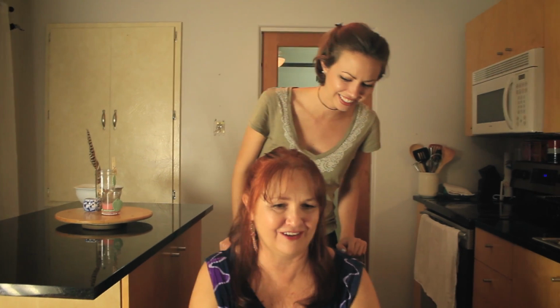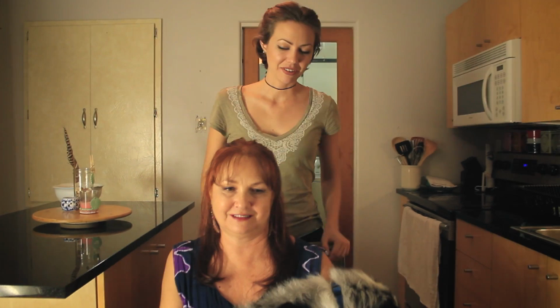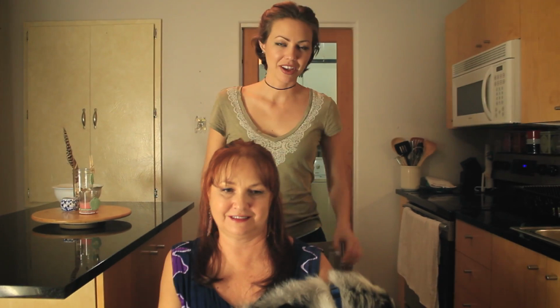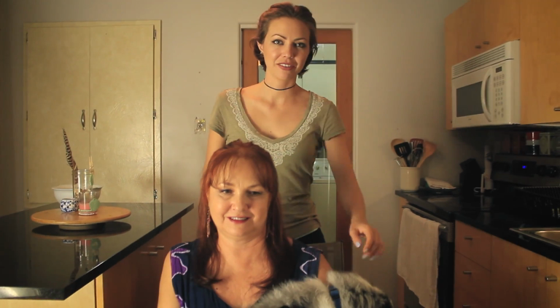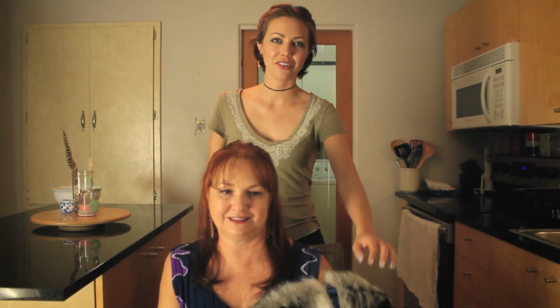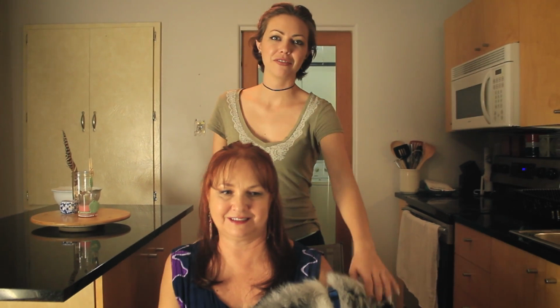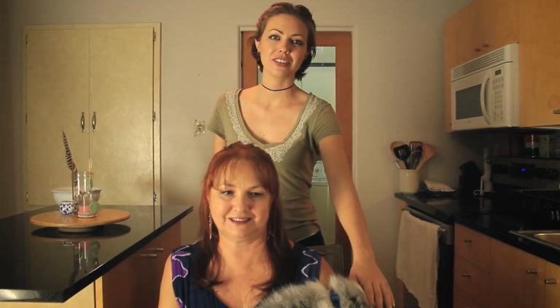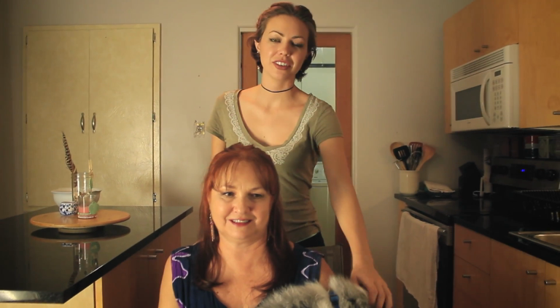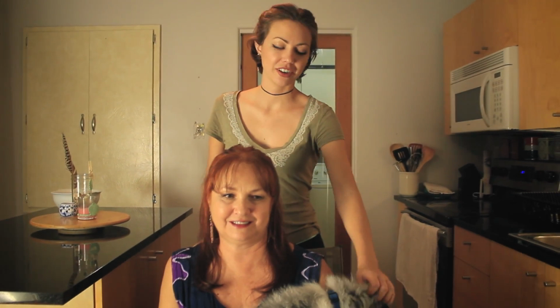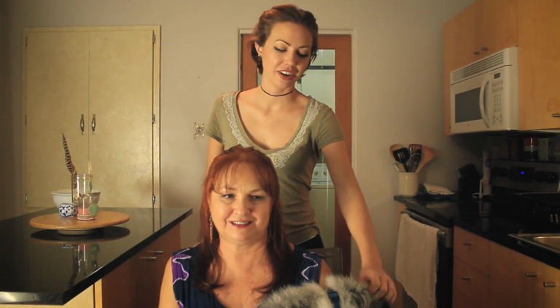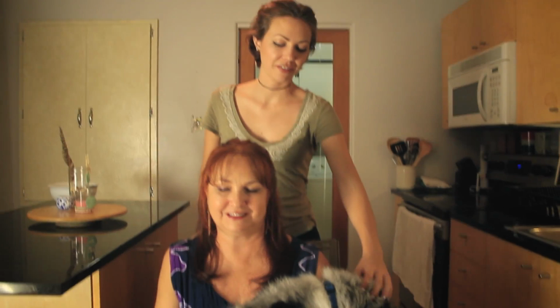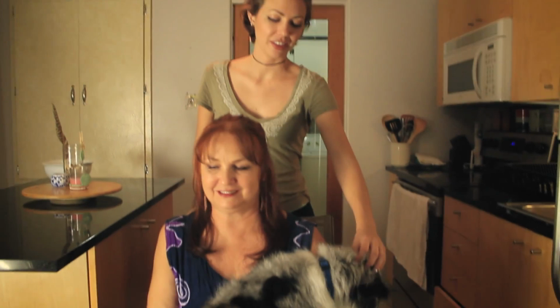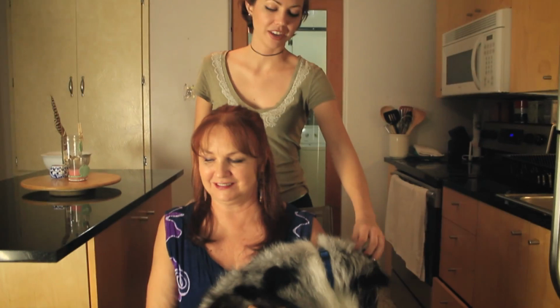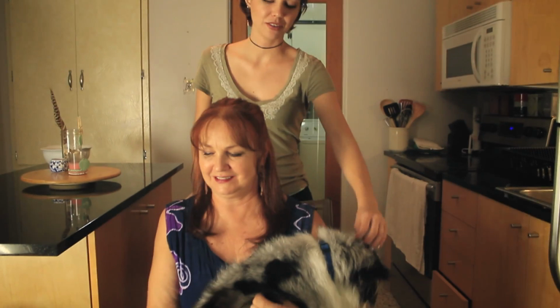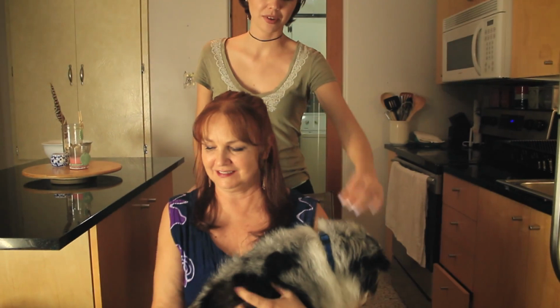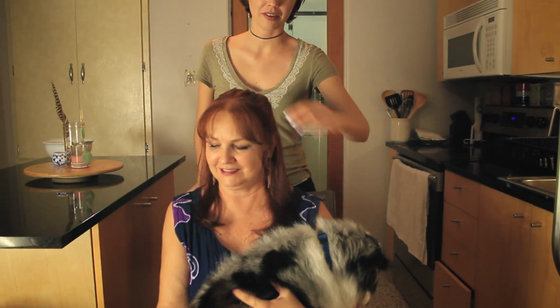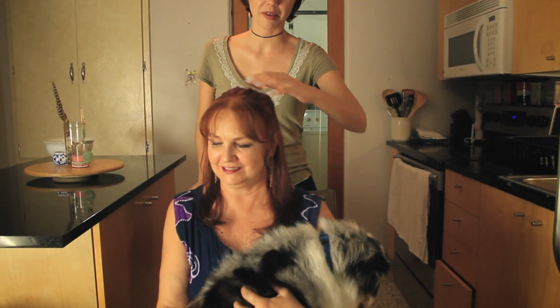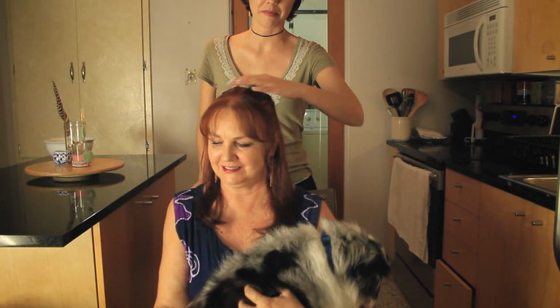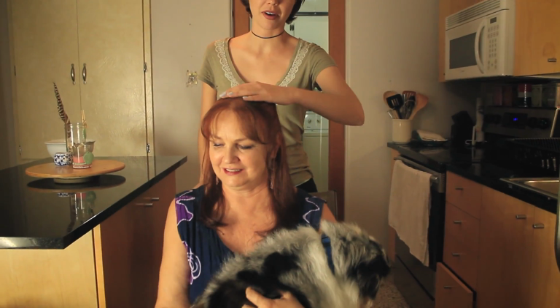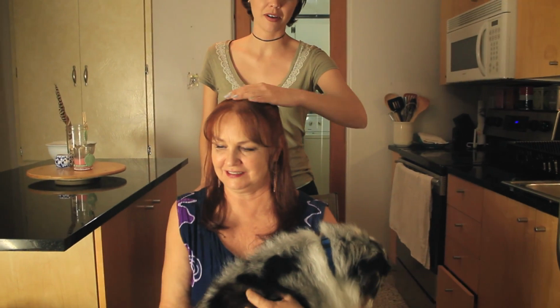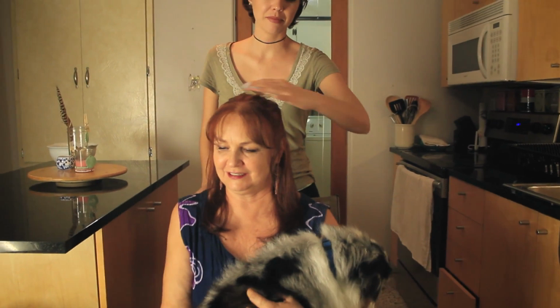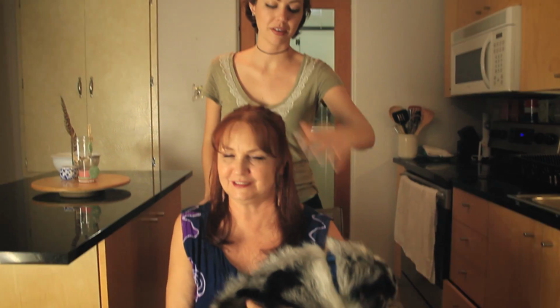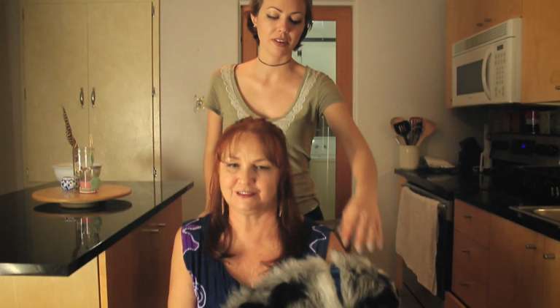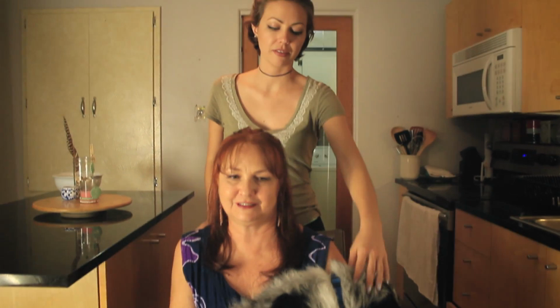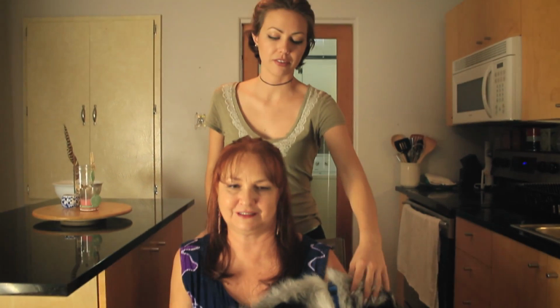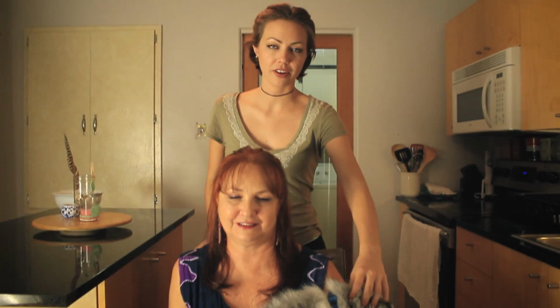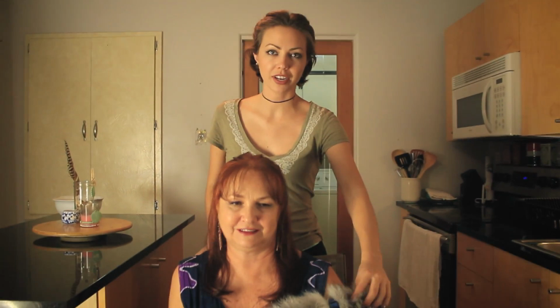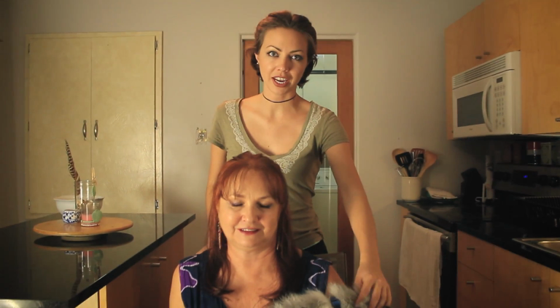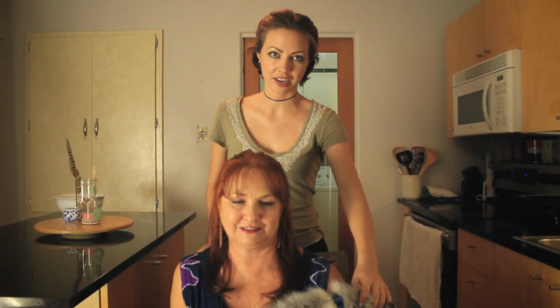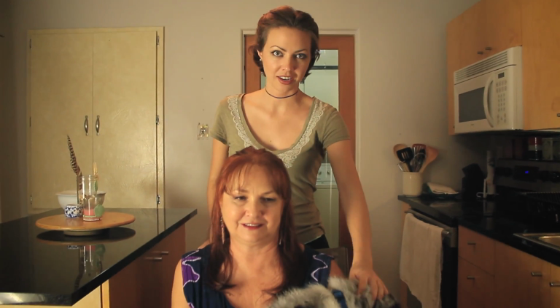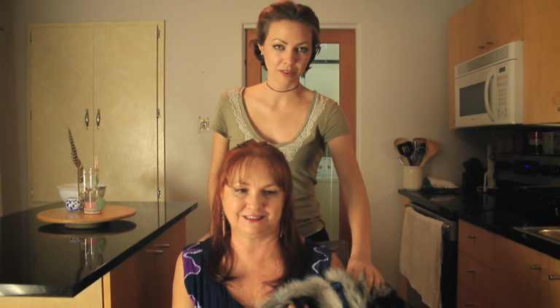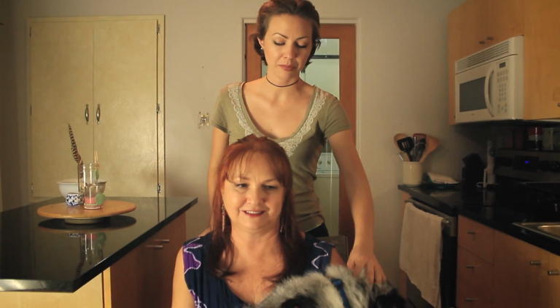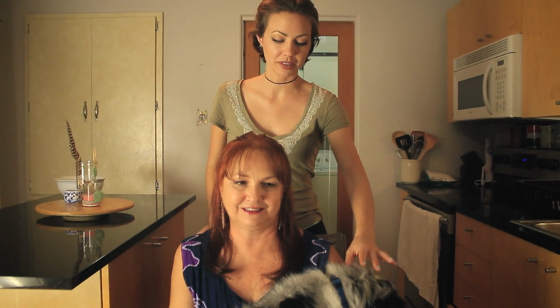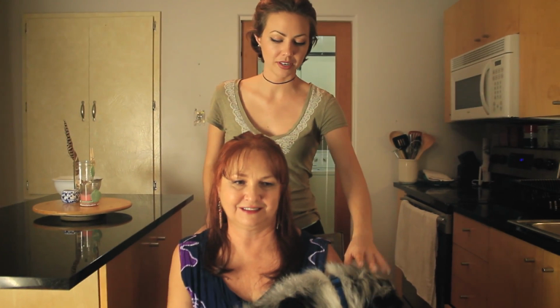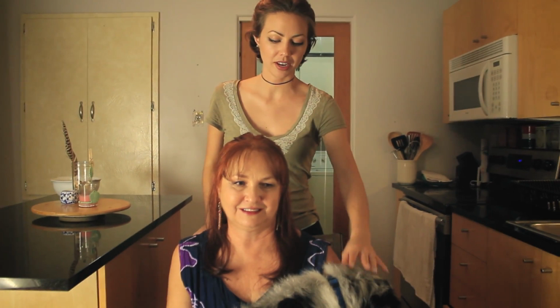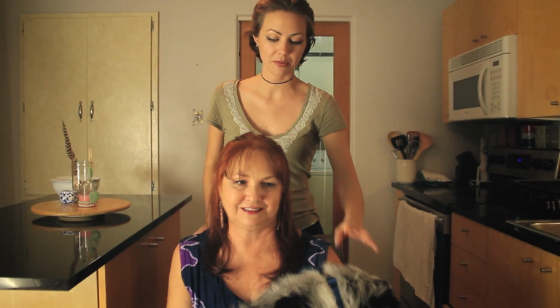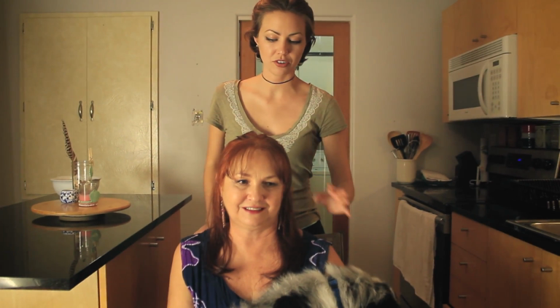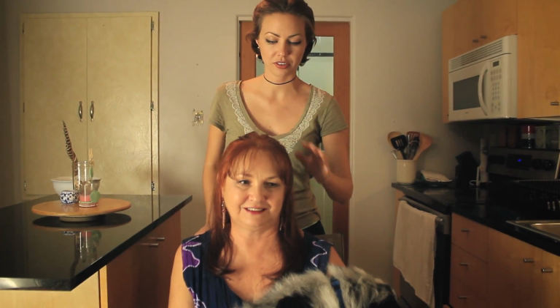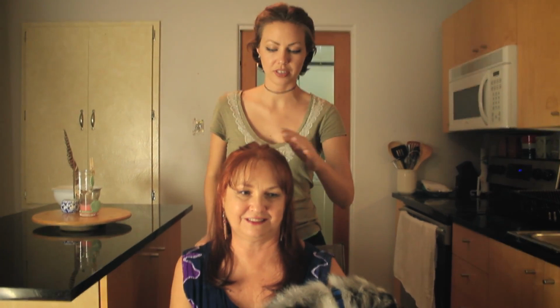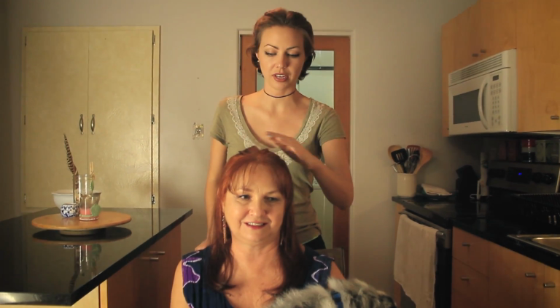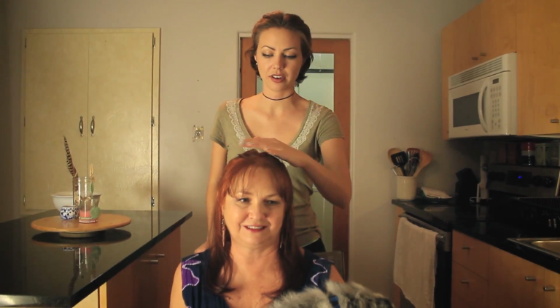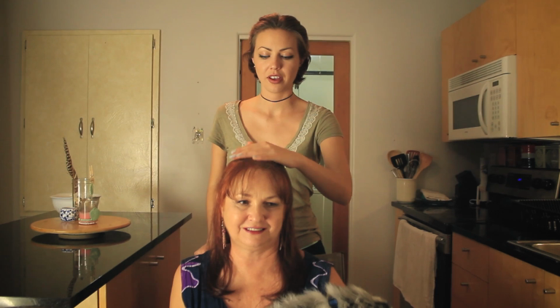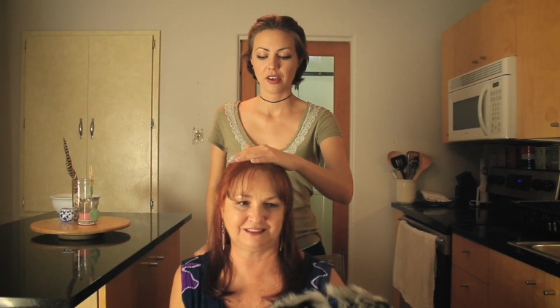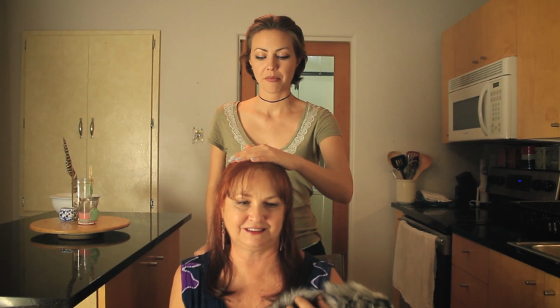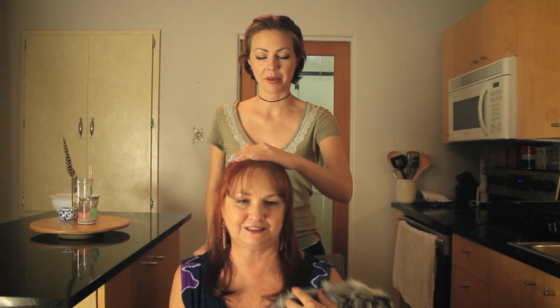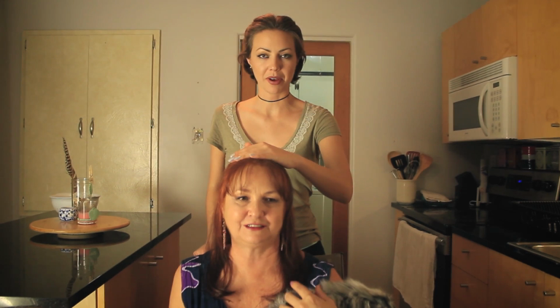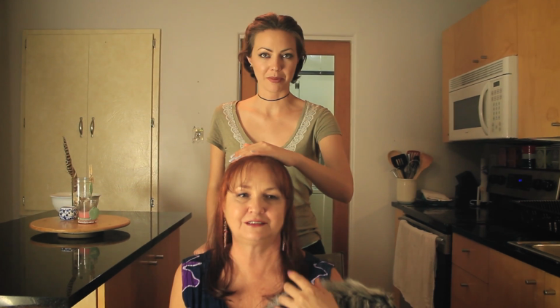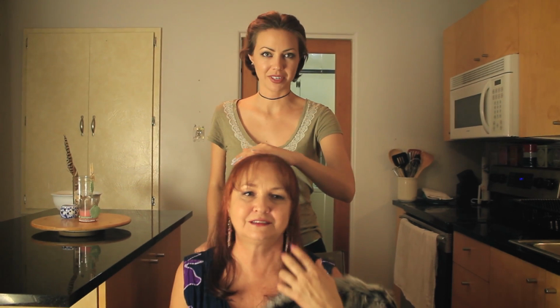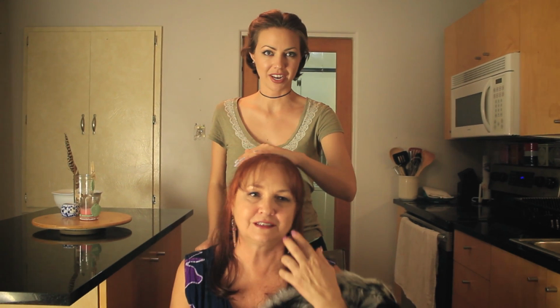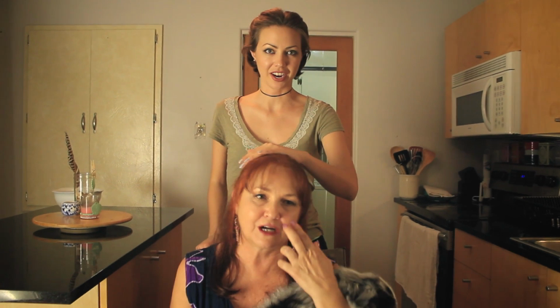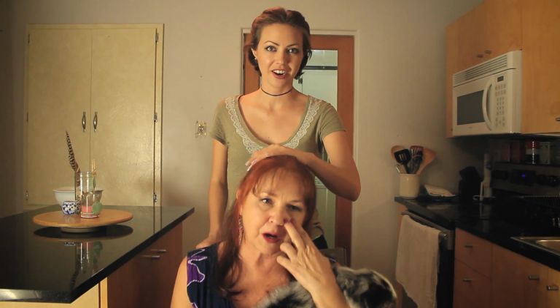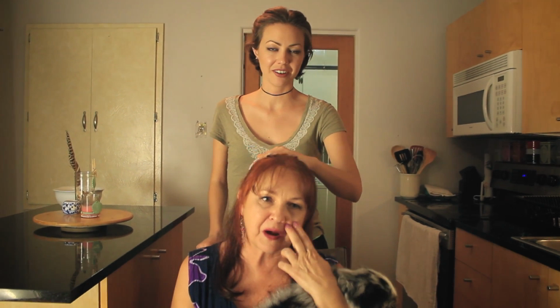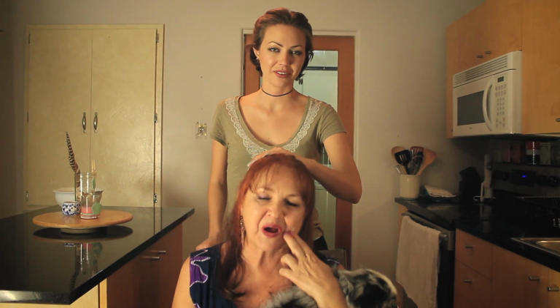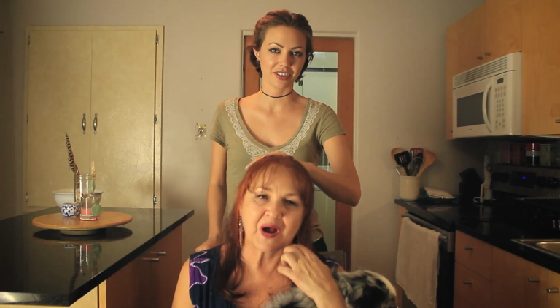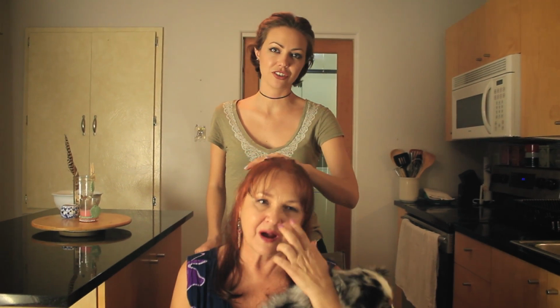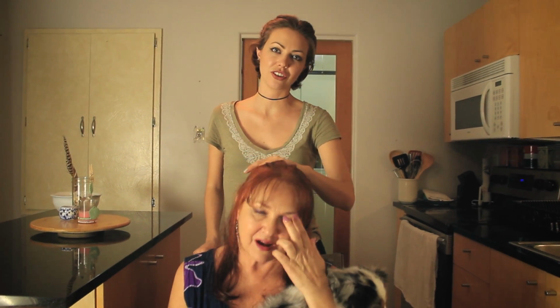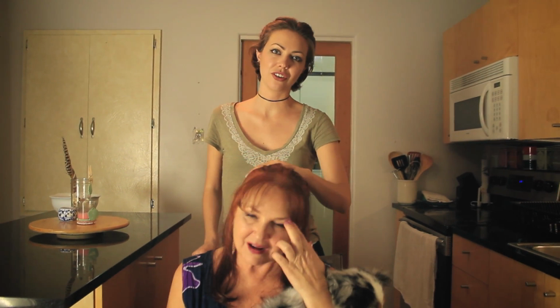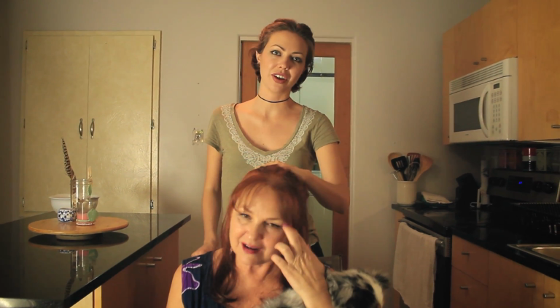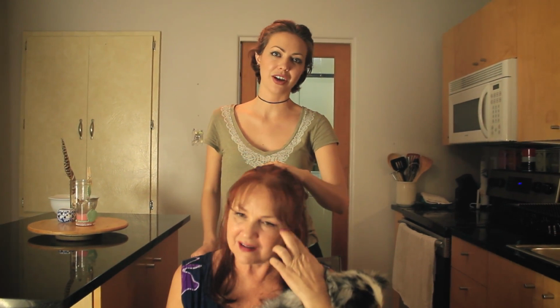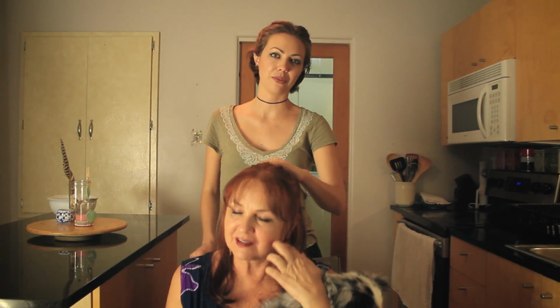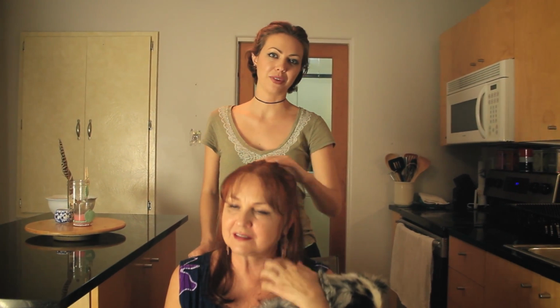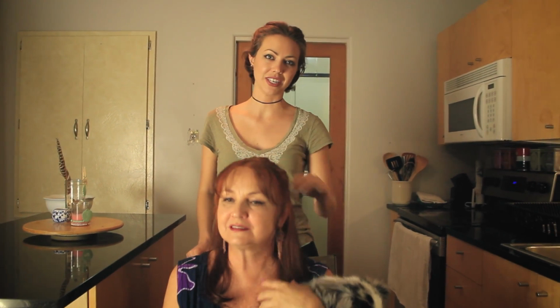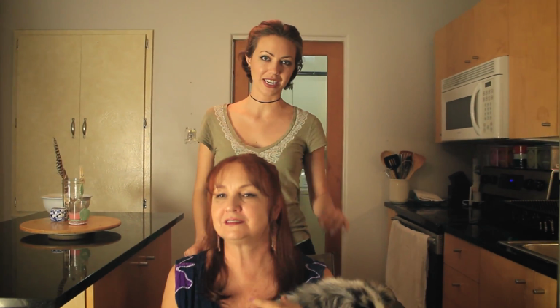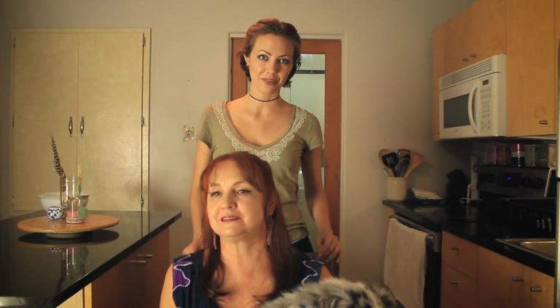We have a little visitor here with us. We have my mom and we have her dog Annie, but today we just did my mom's hair and we're going to show you how we did it.